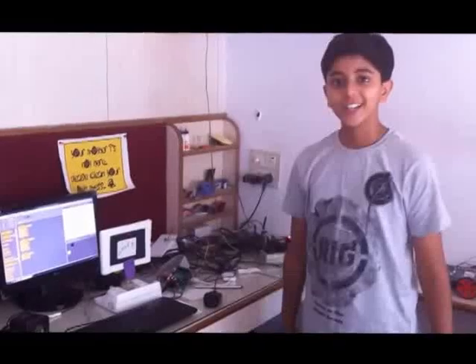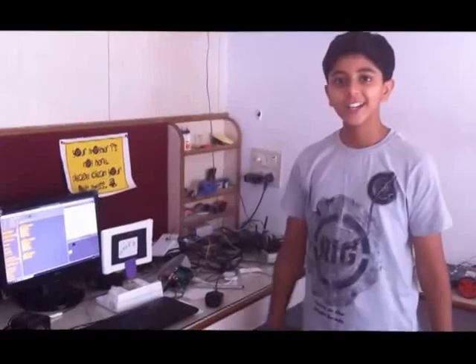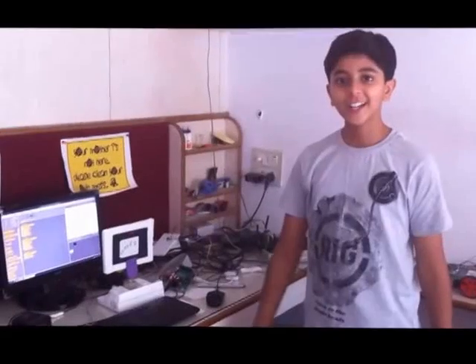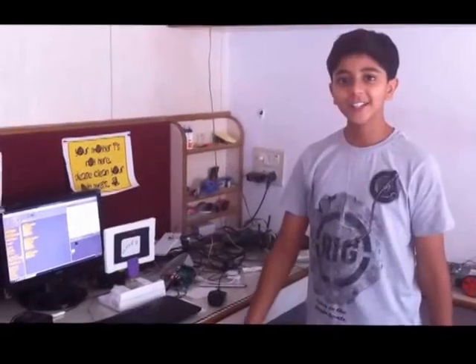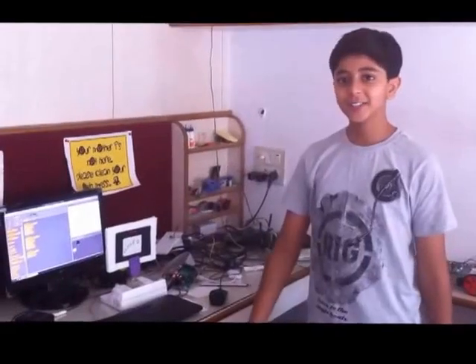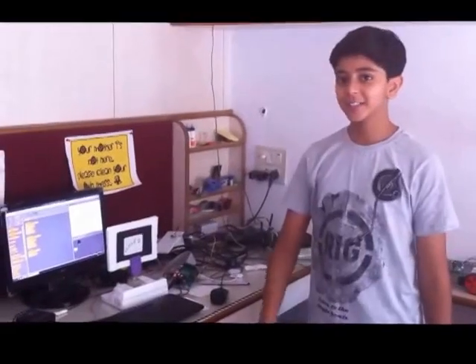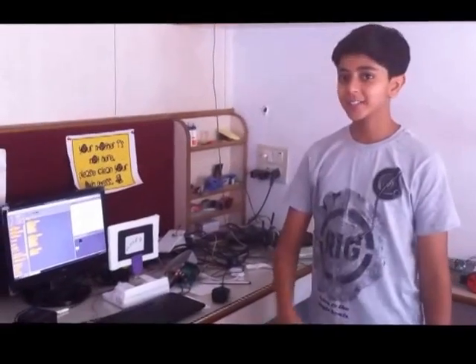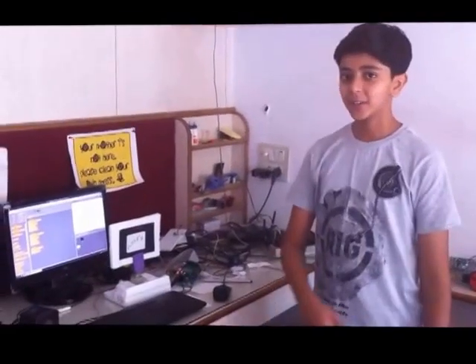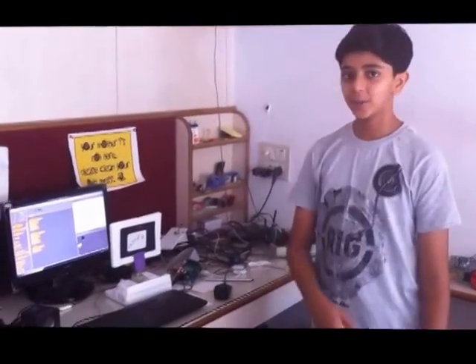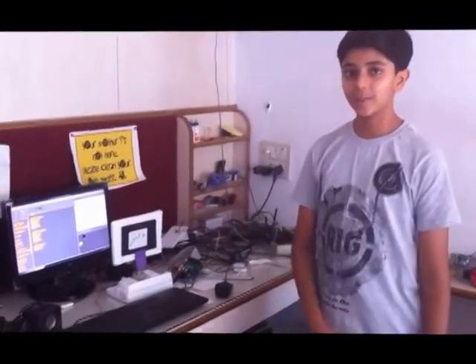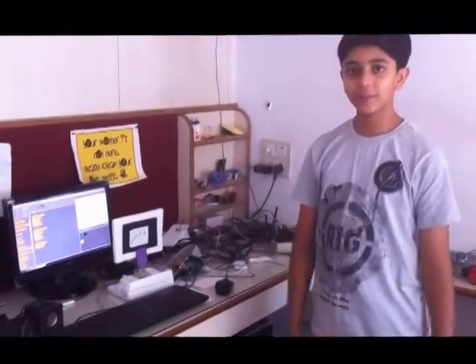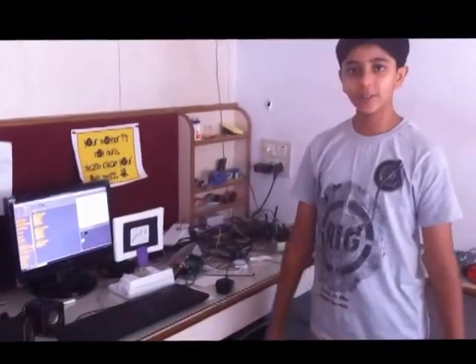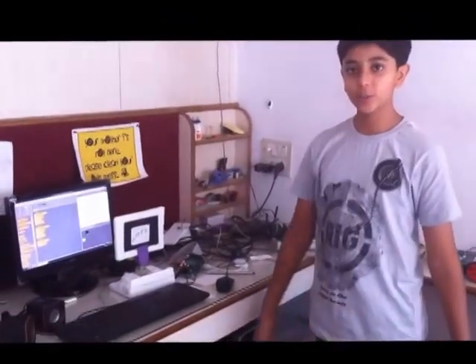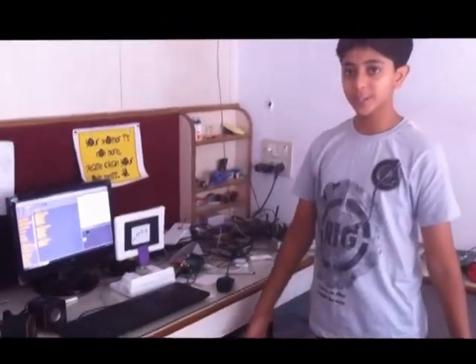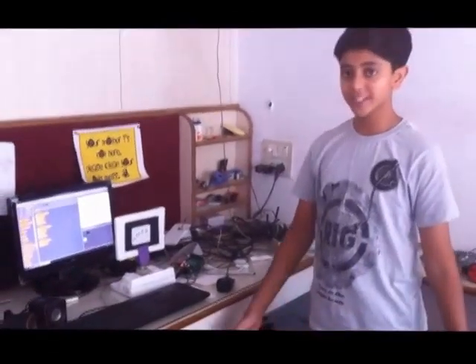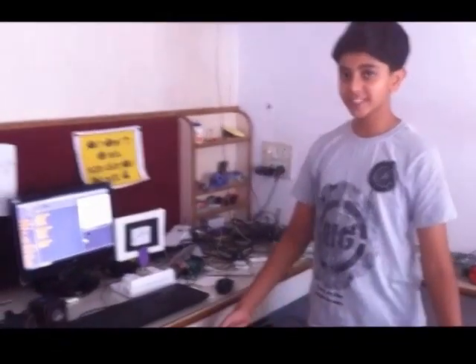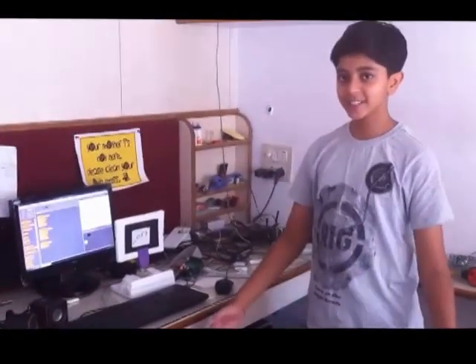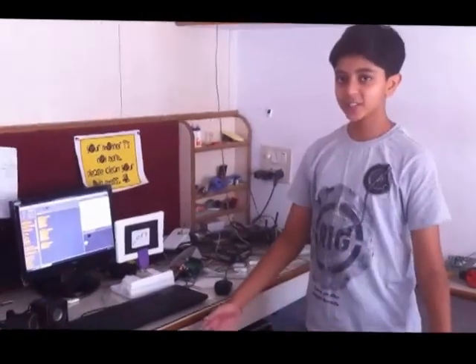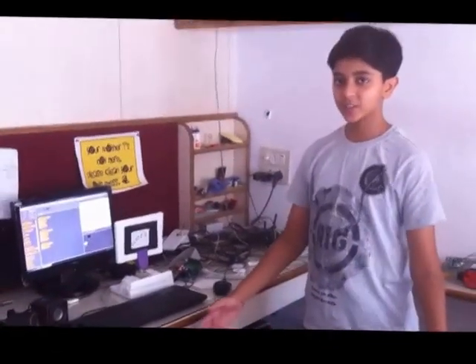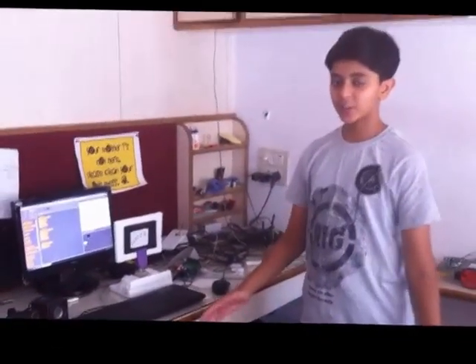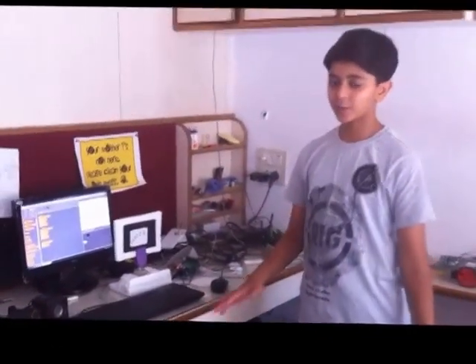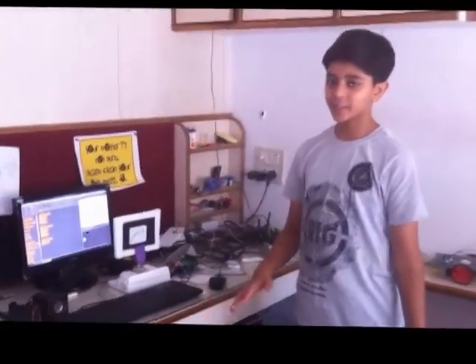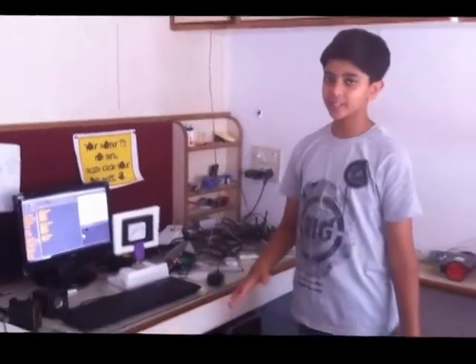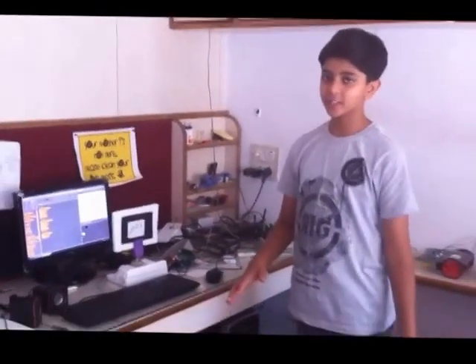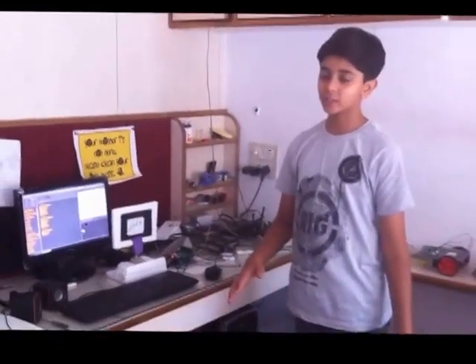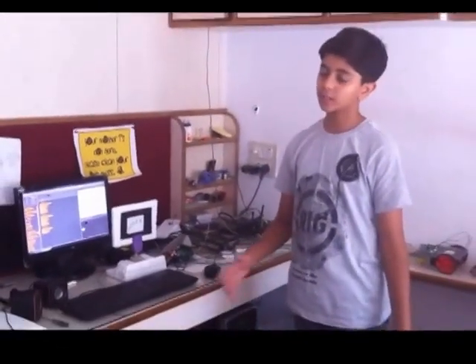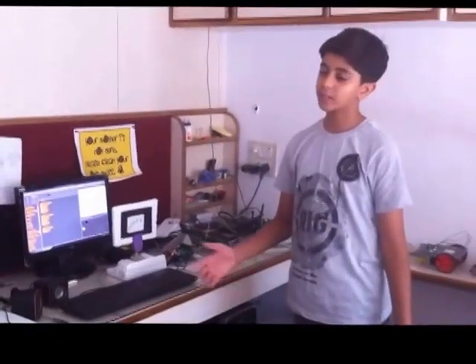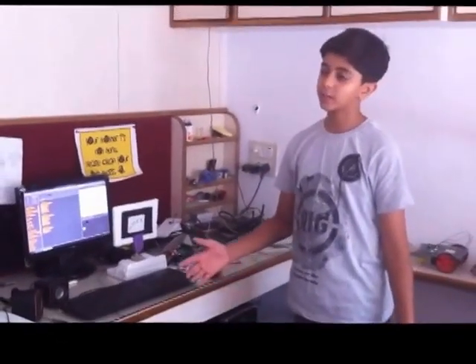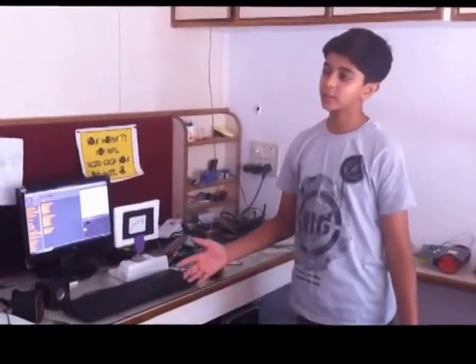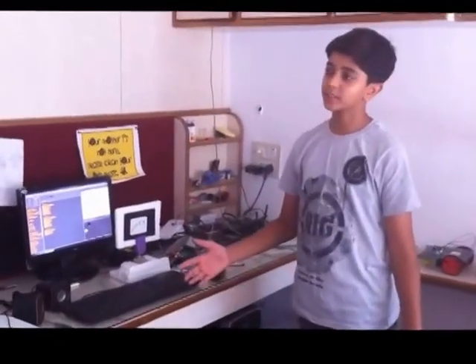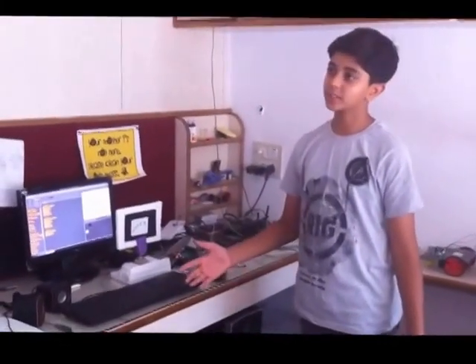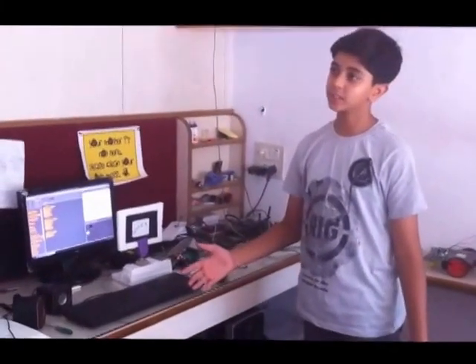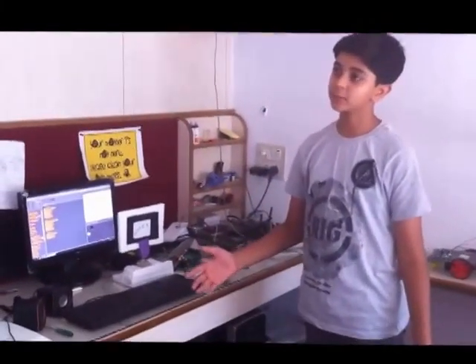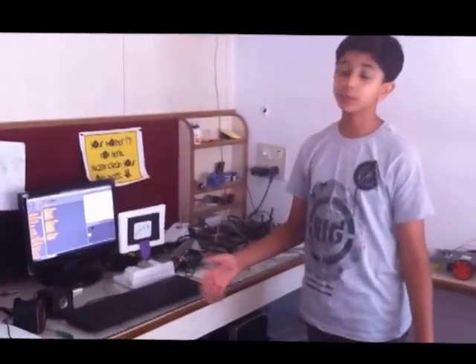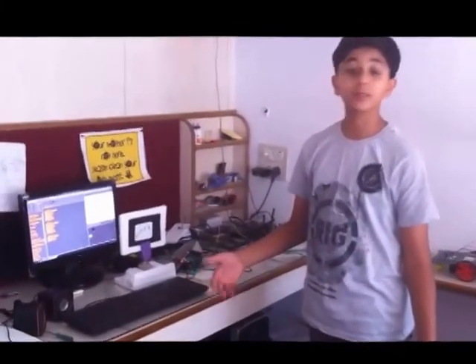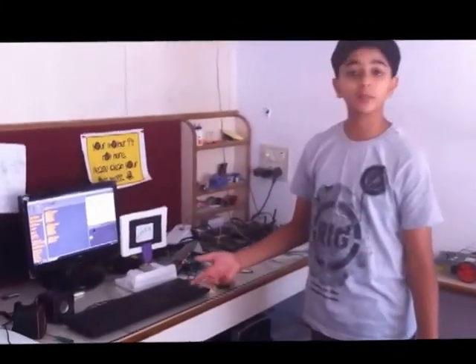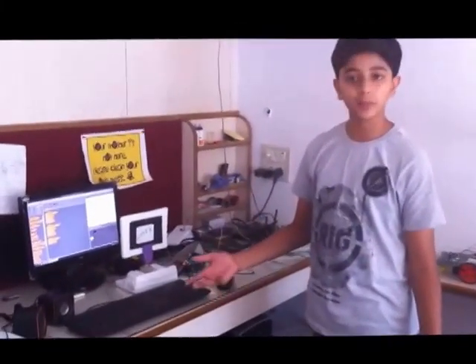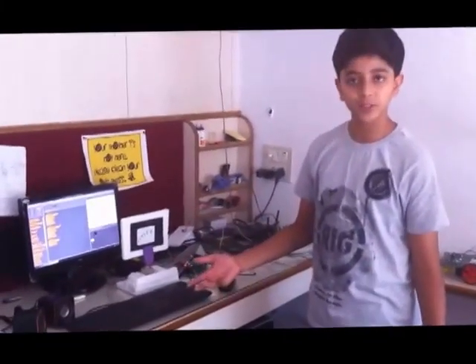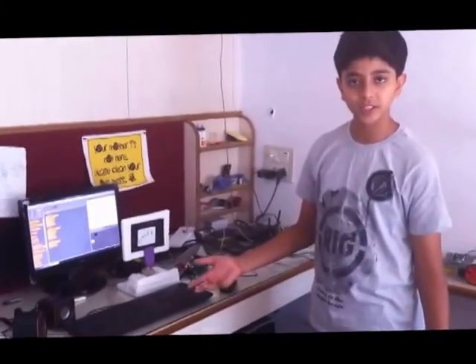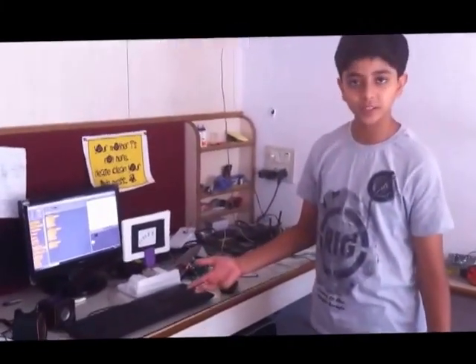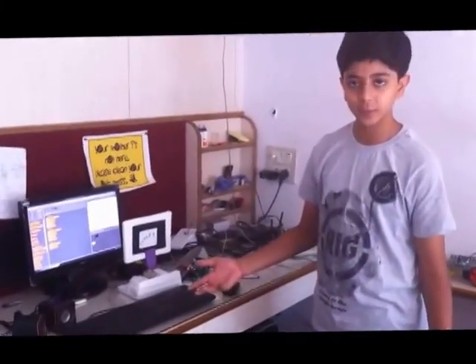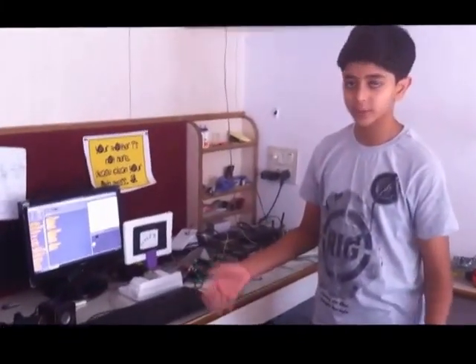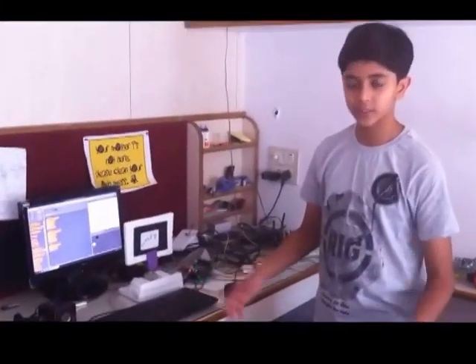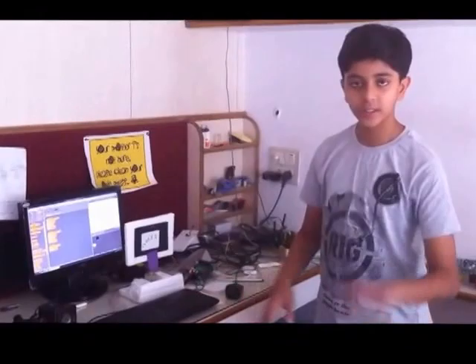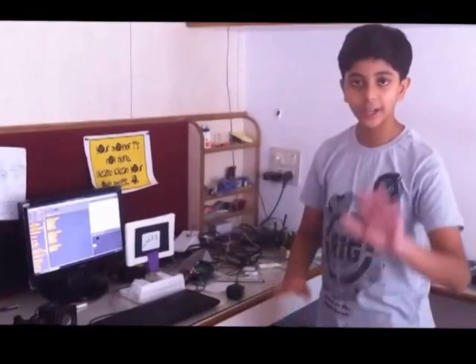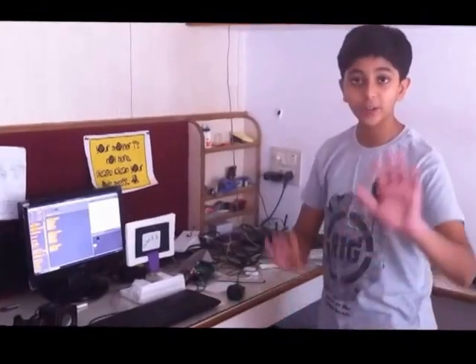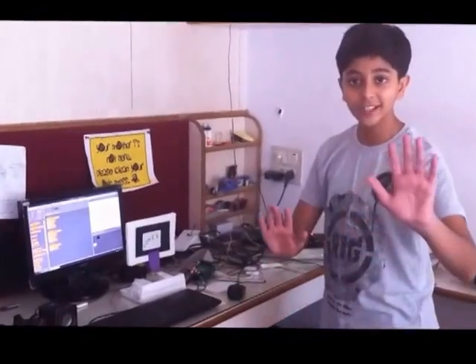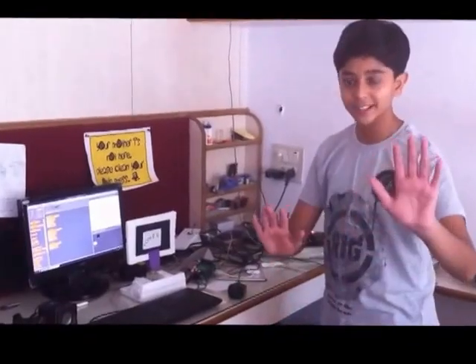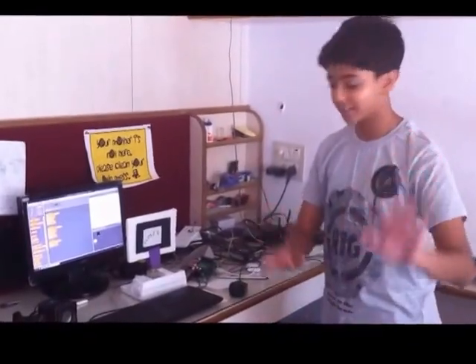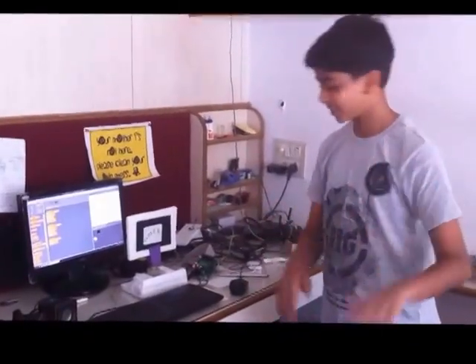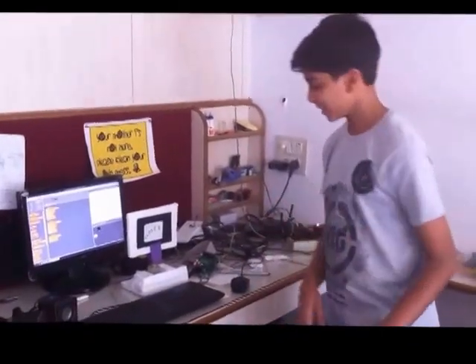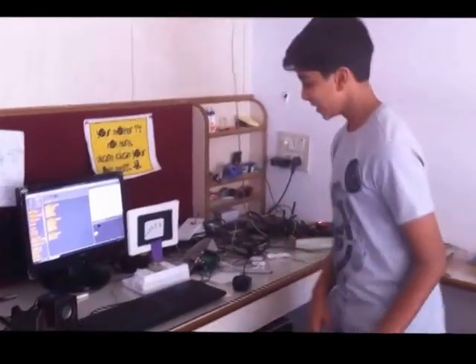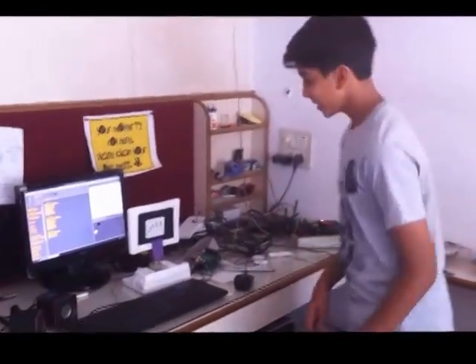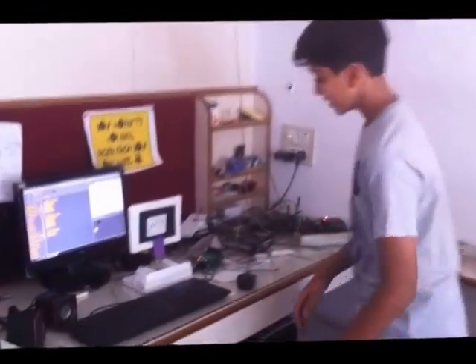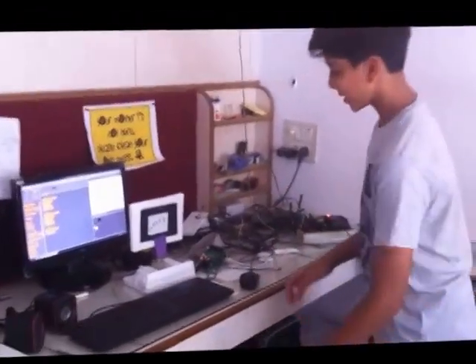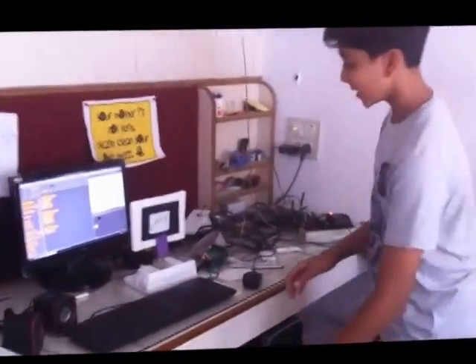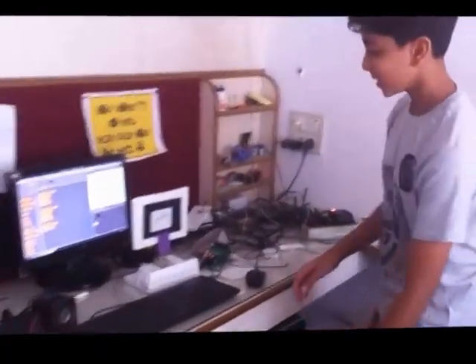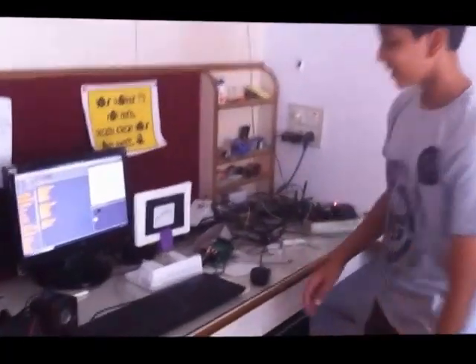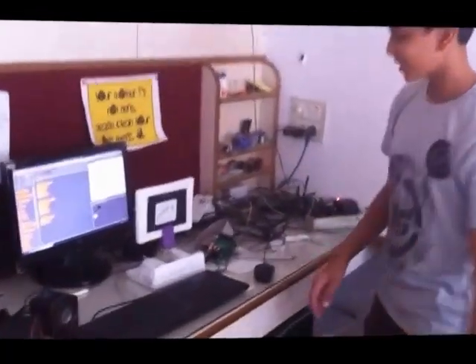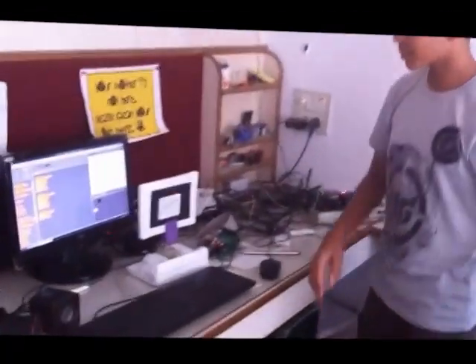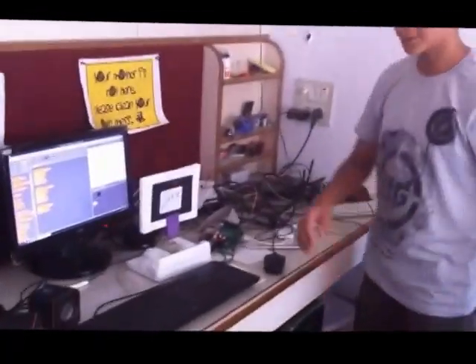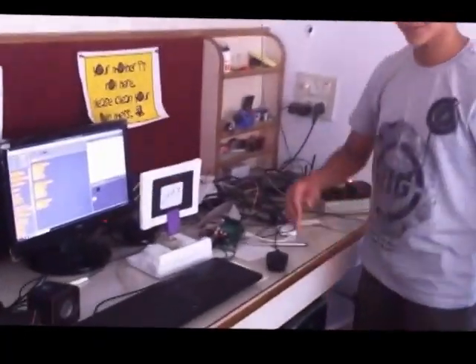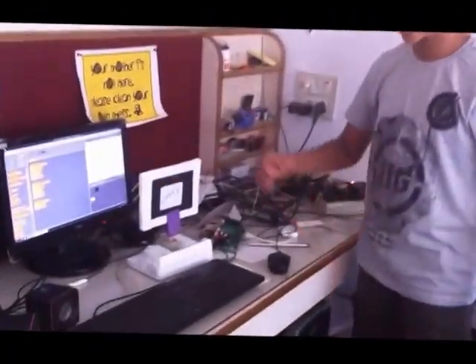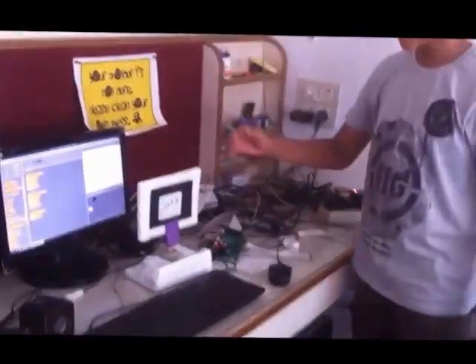Hi guys, to everyone who's watching this, not watching this, already watched this, or maybe will be watching in the future. Okay, let's jump to the point.